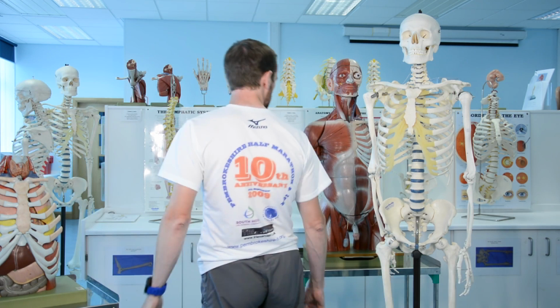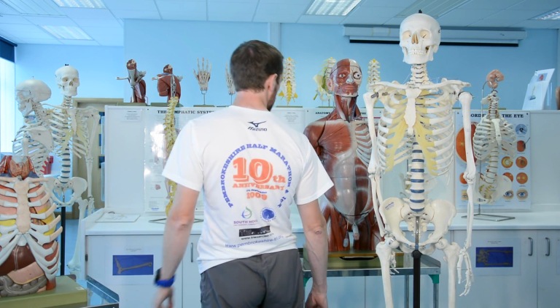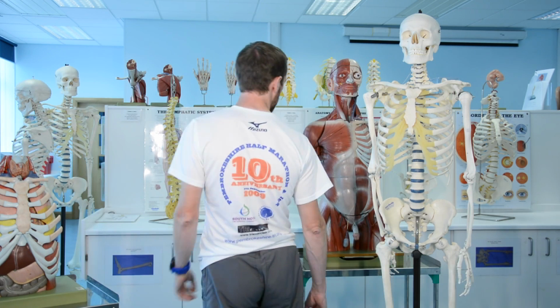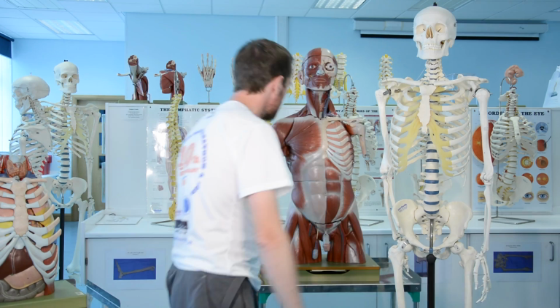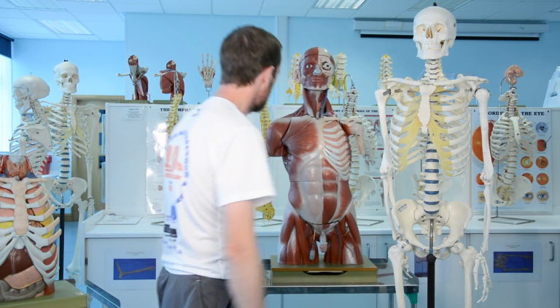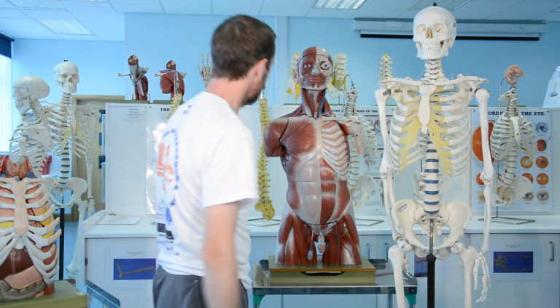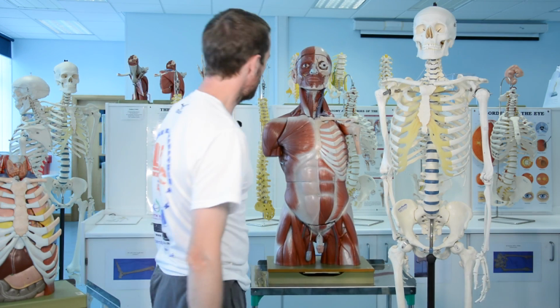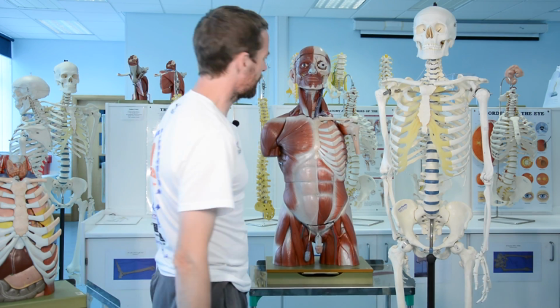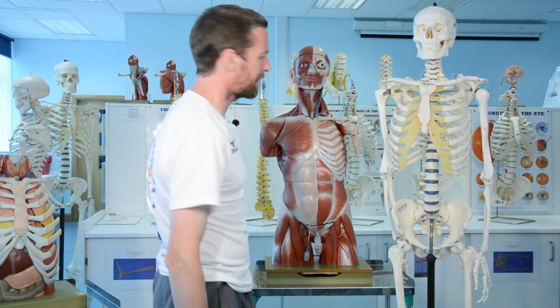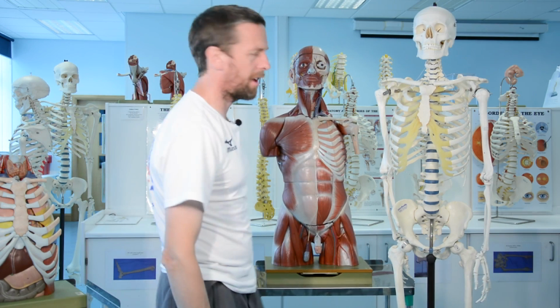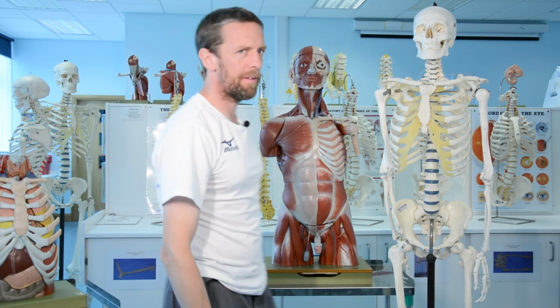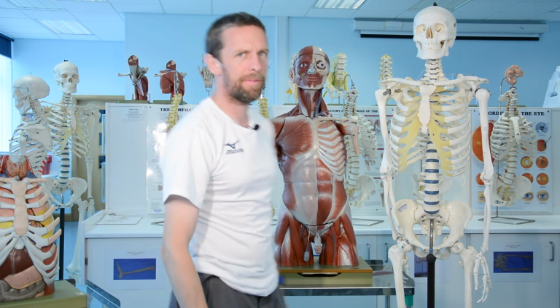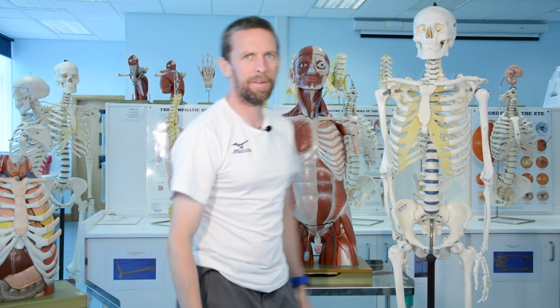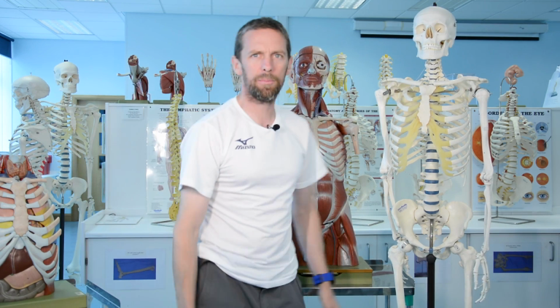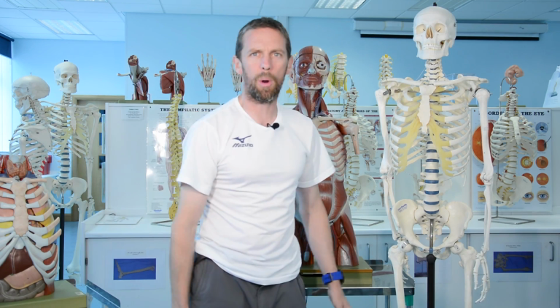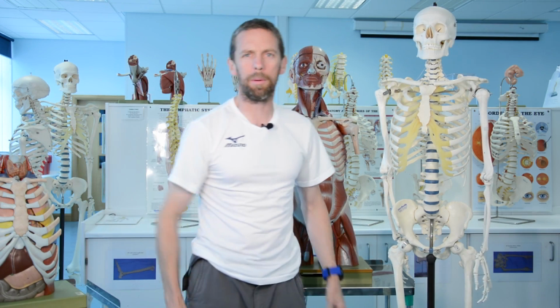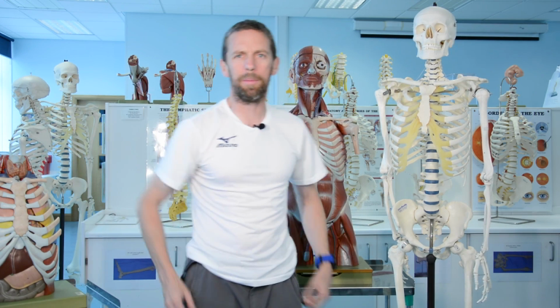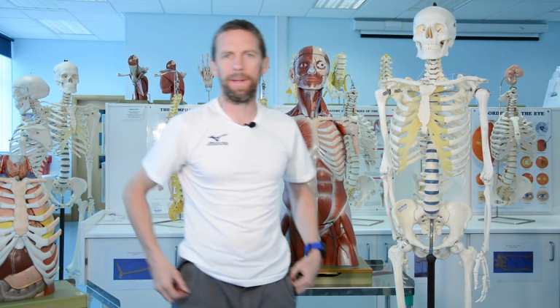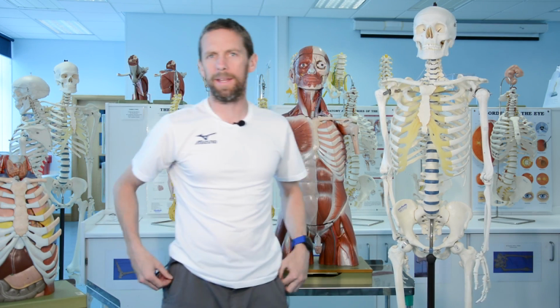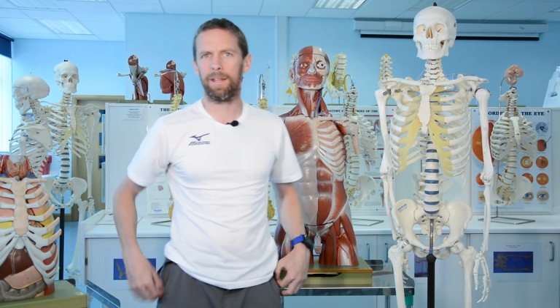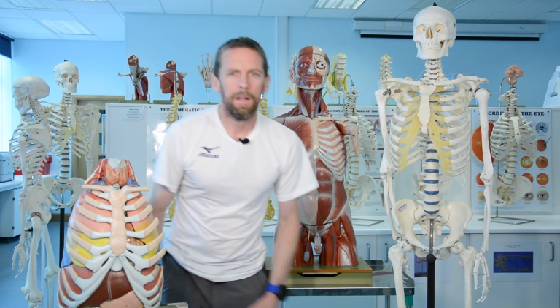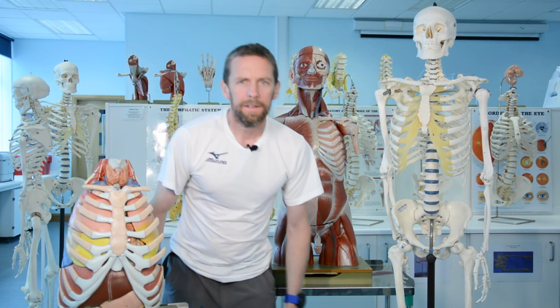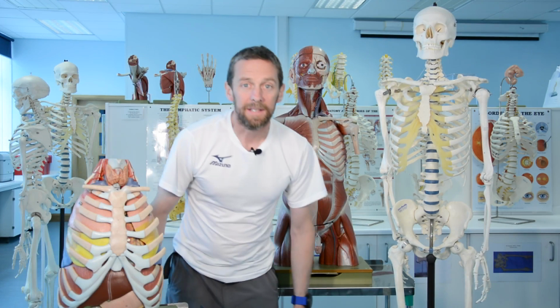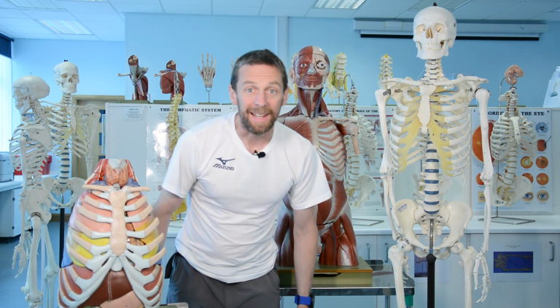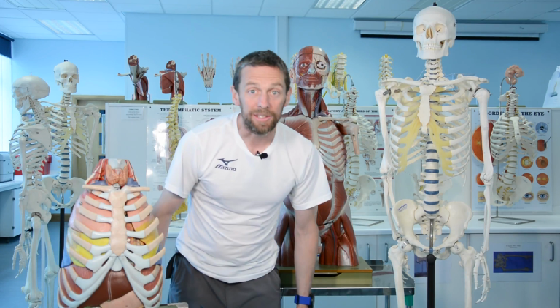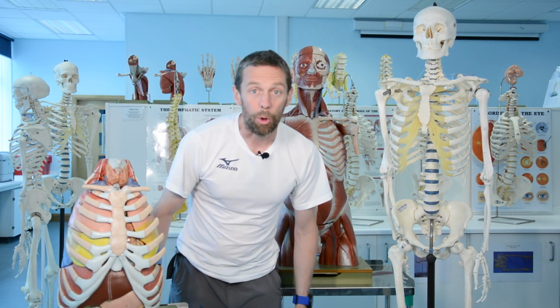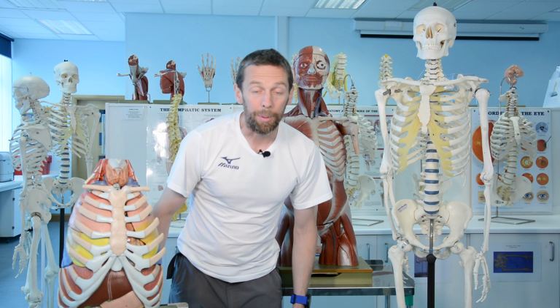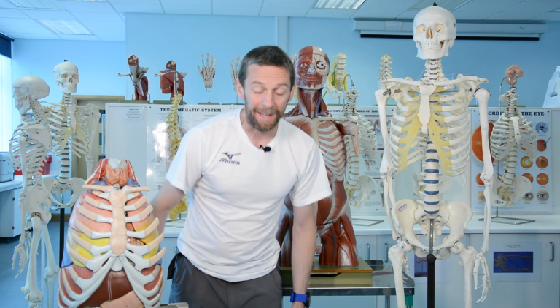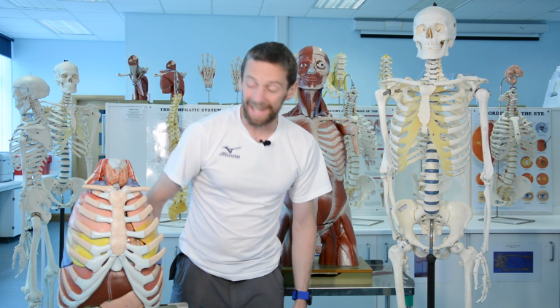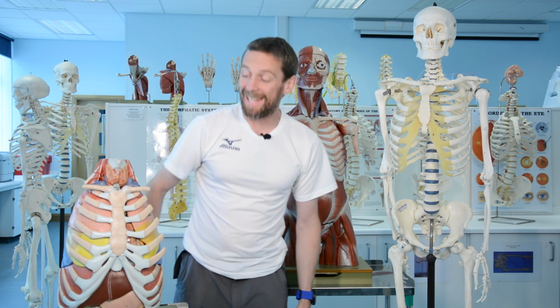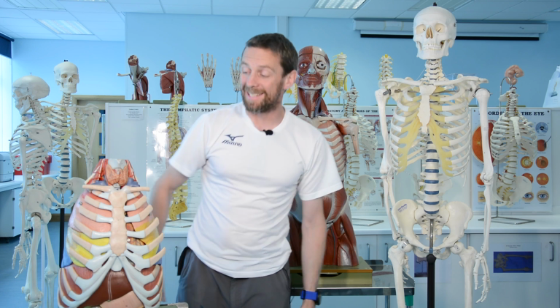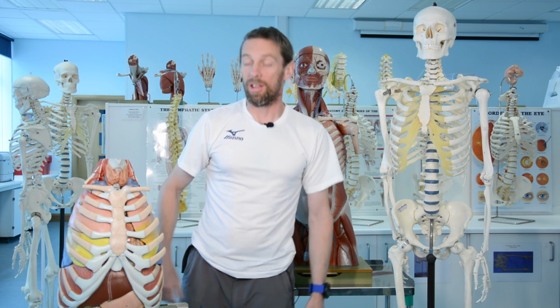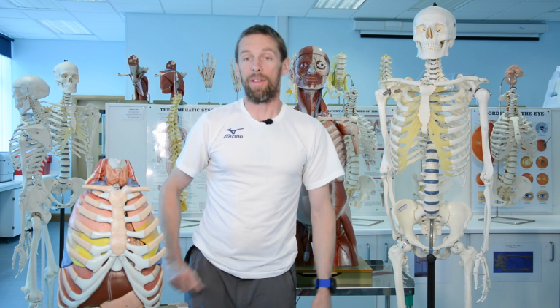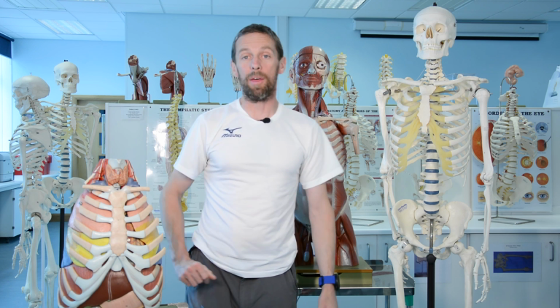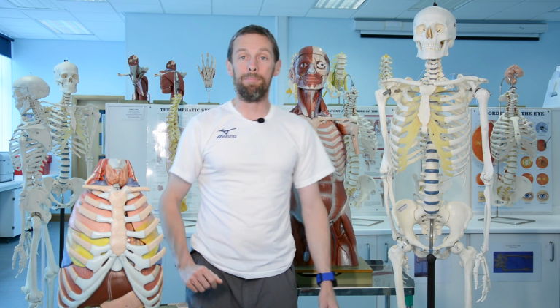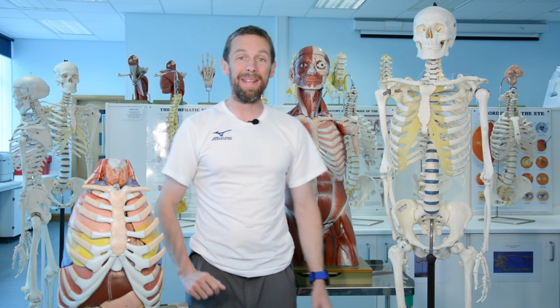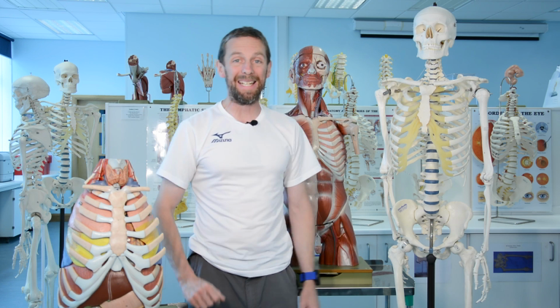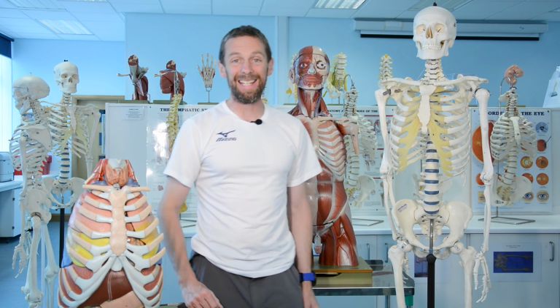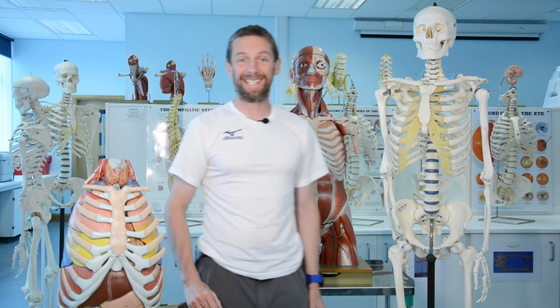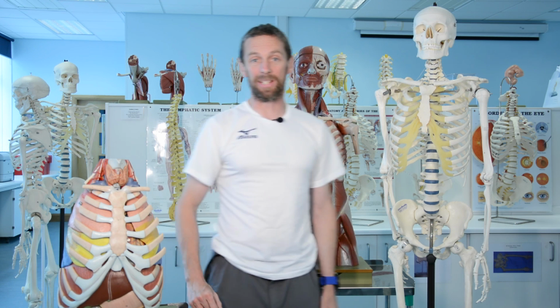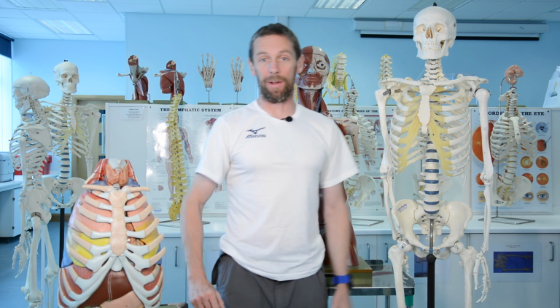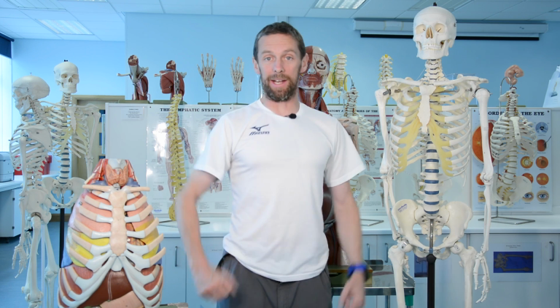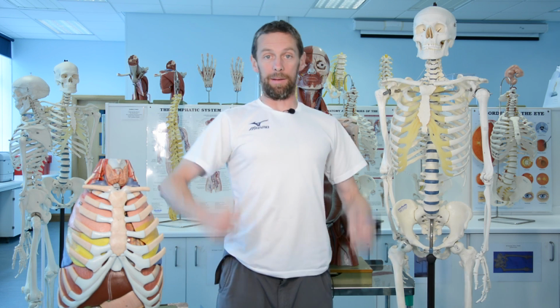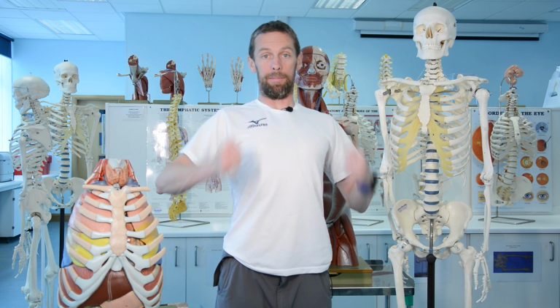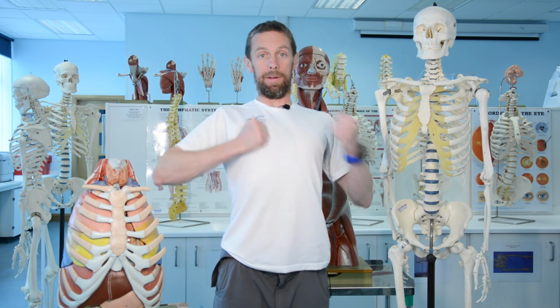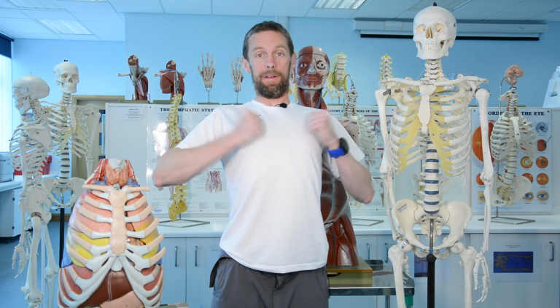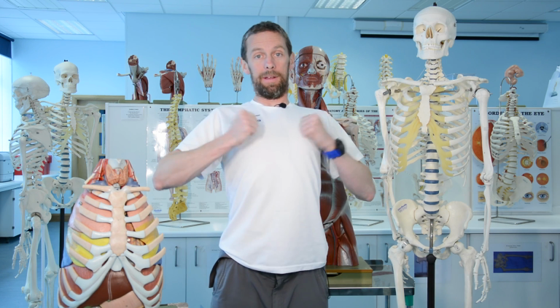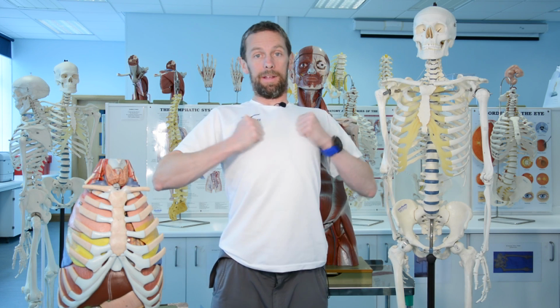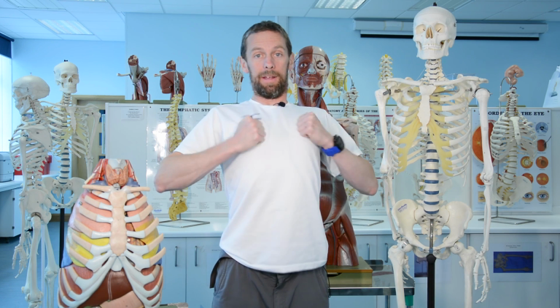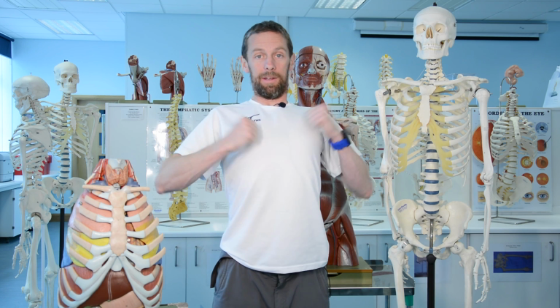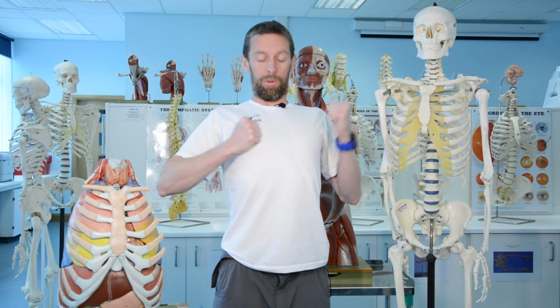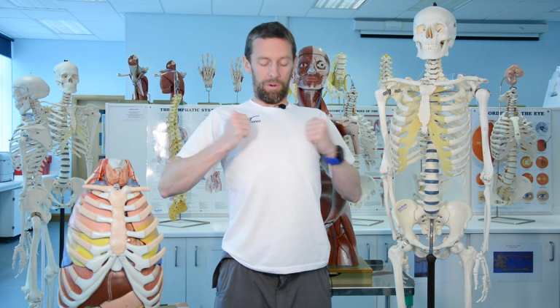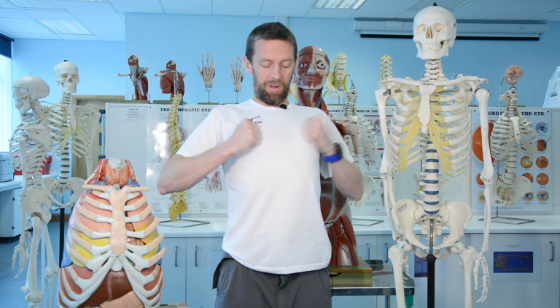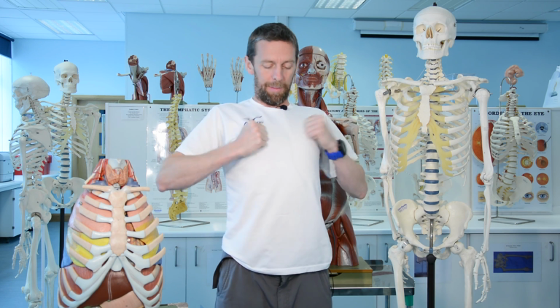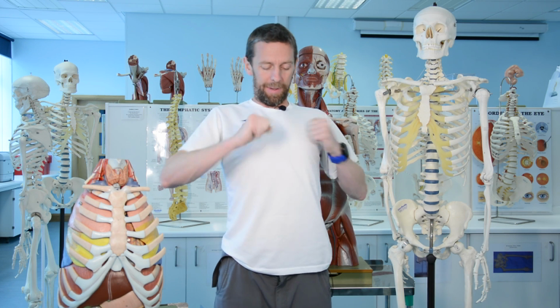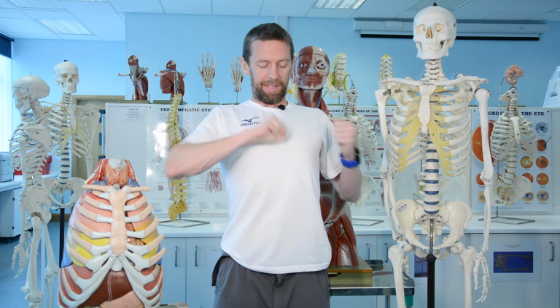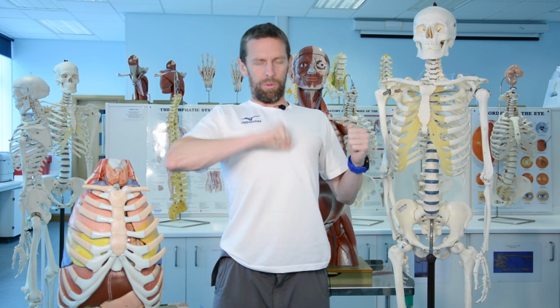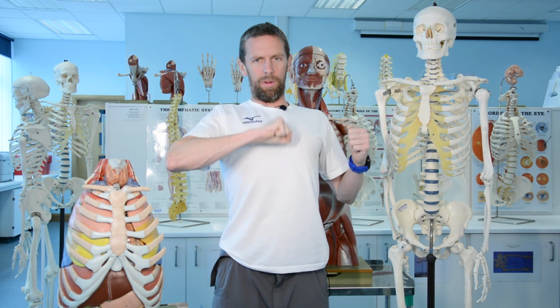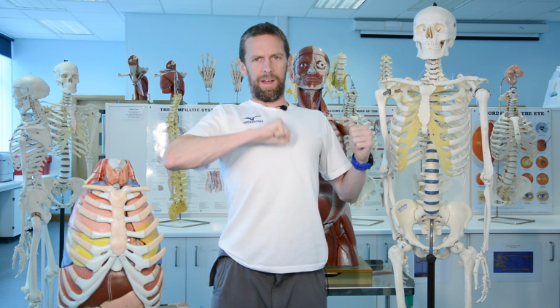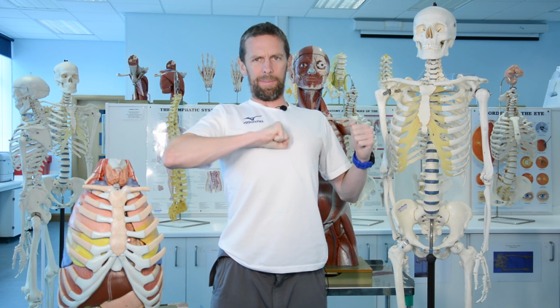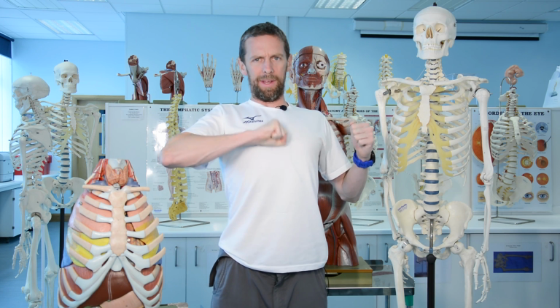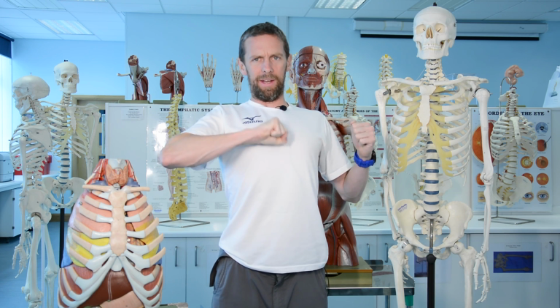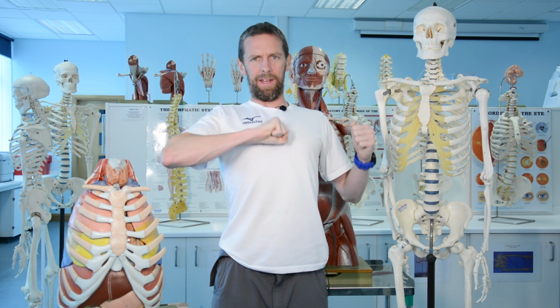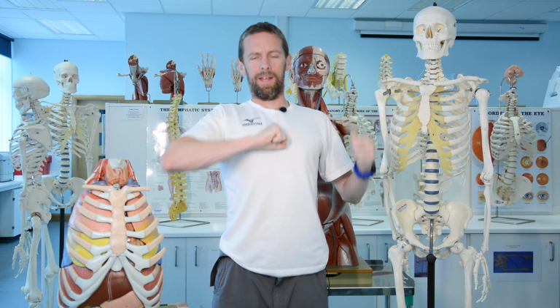Today's topic is the mediastinum — well, not that bit, it's more that bit.